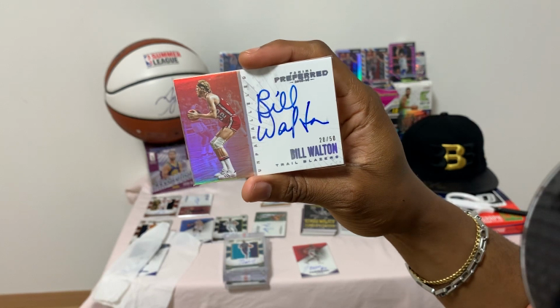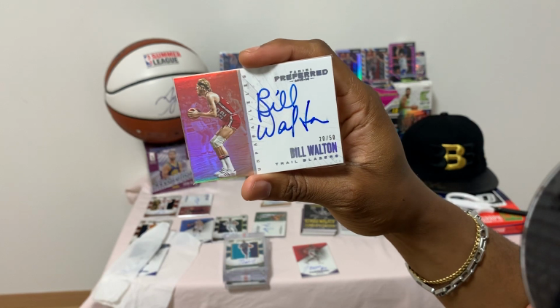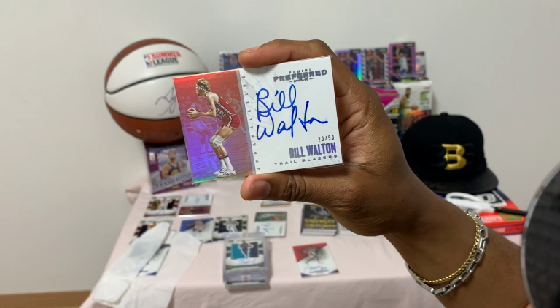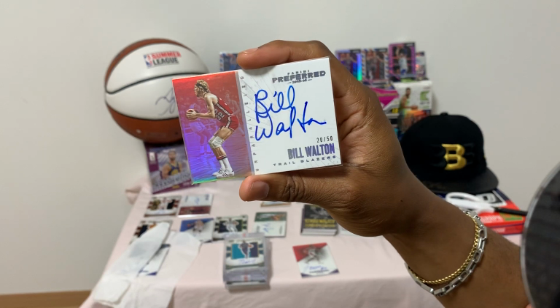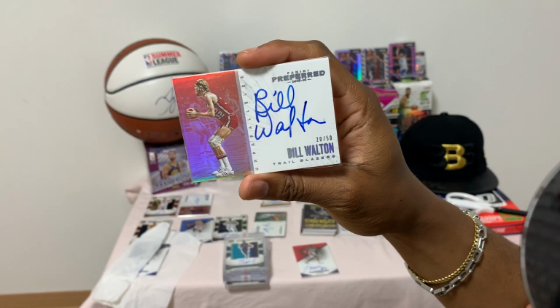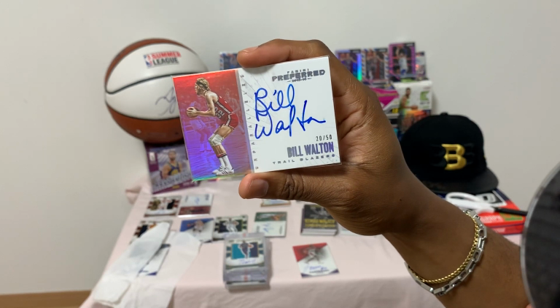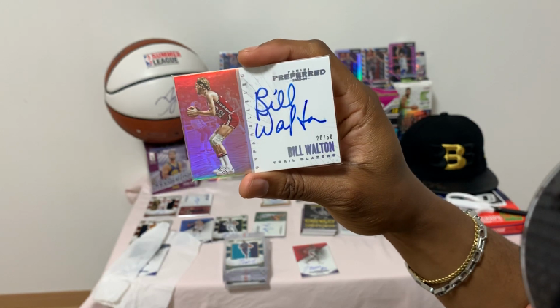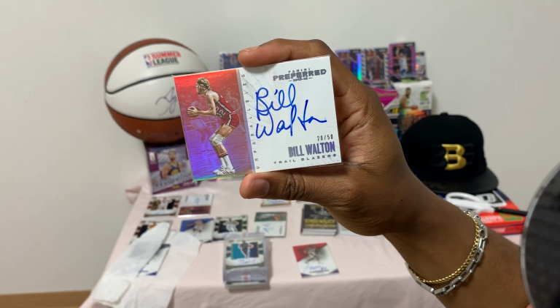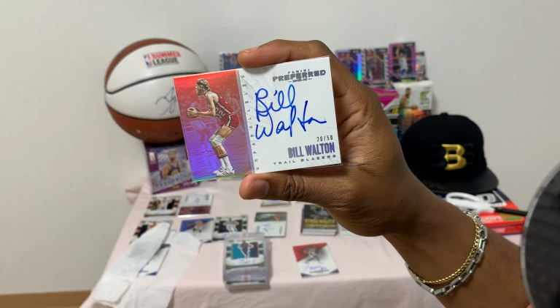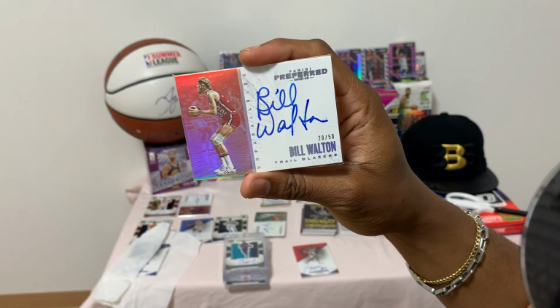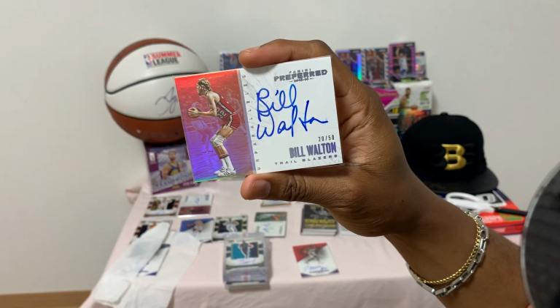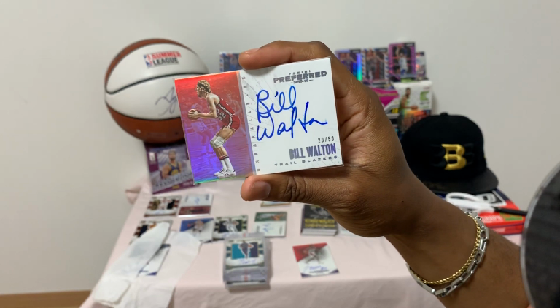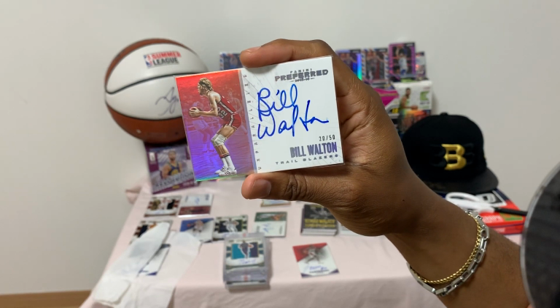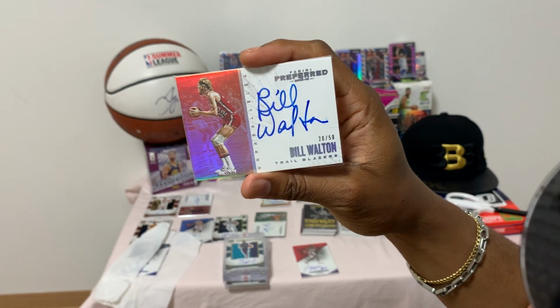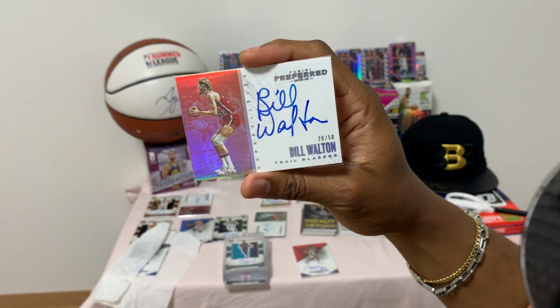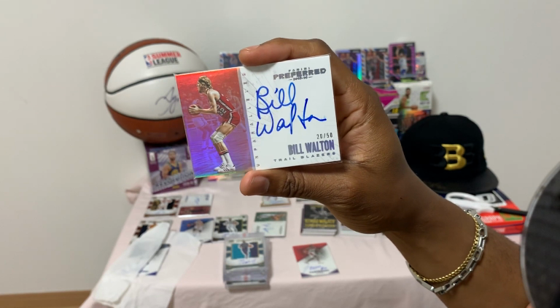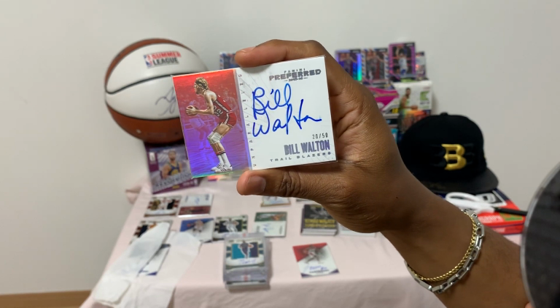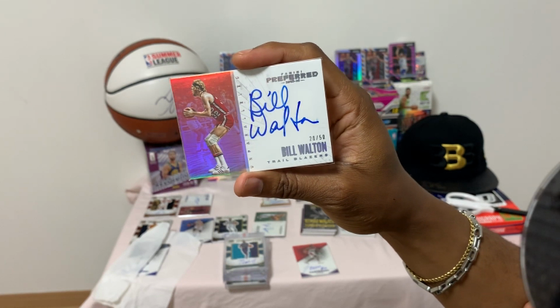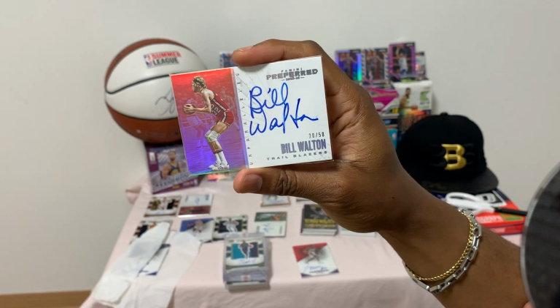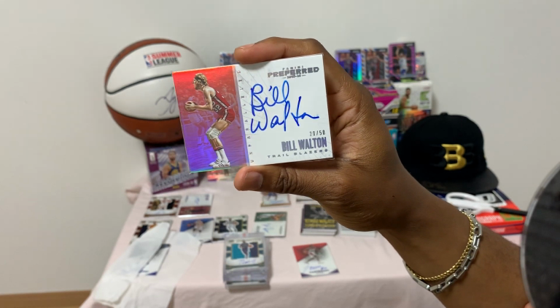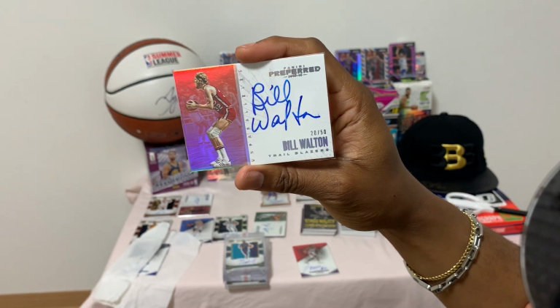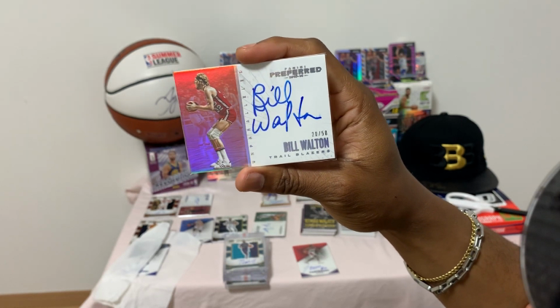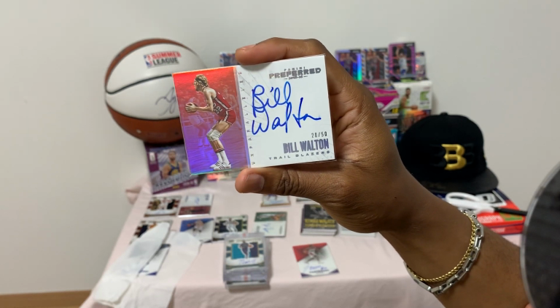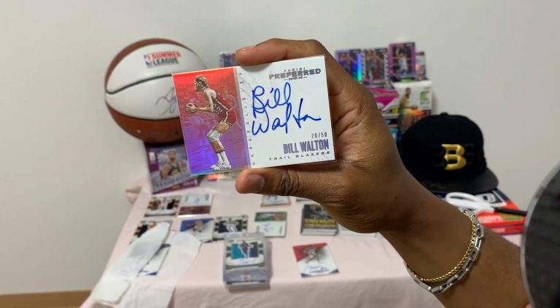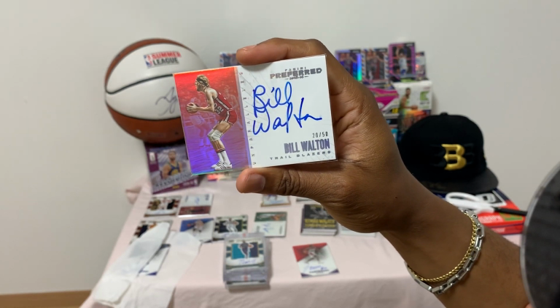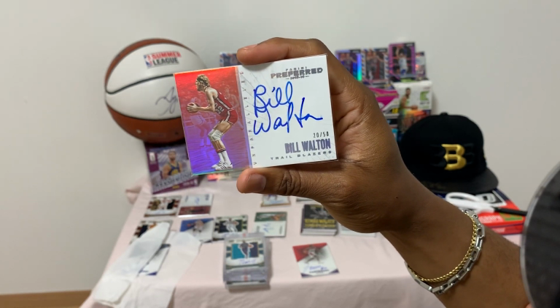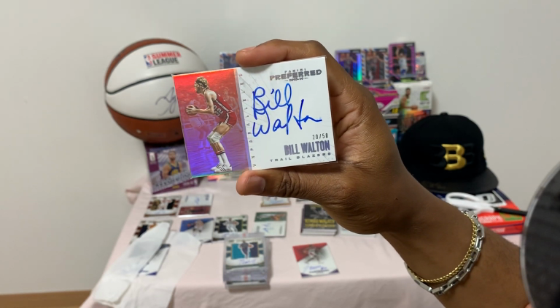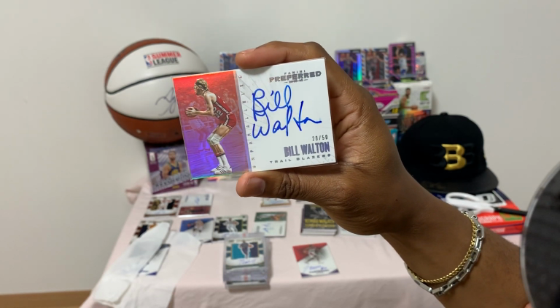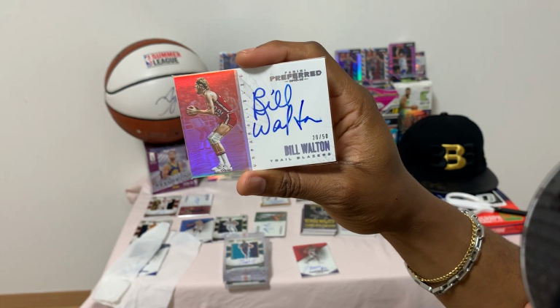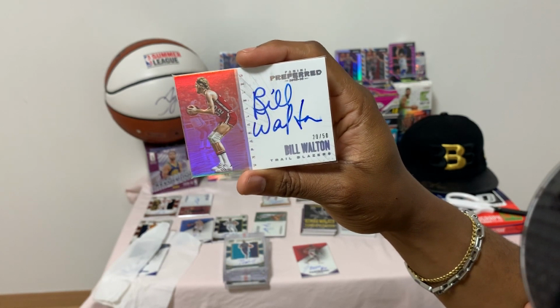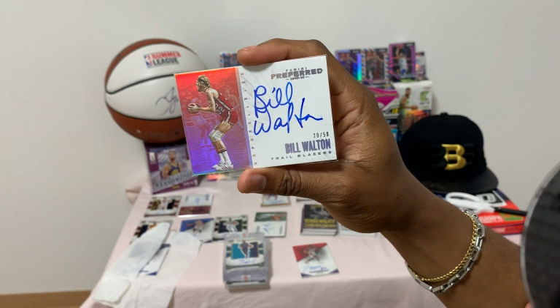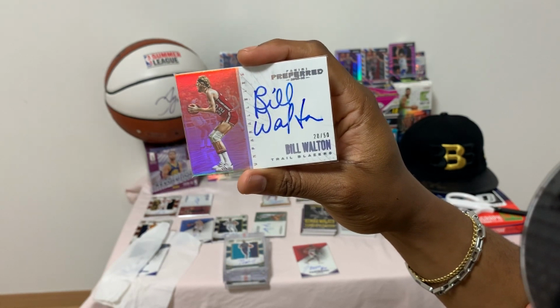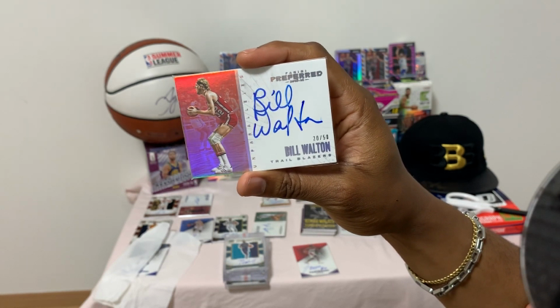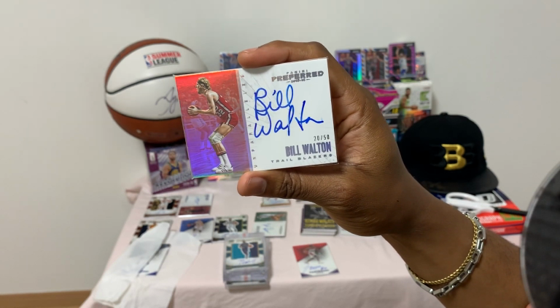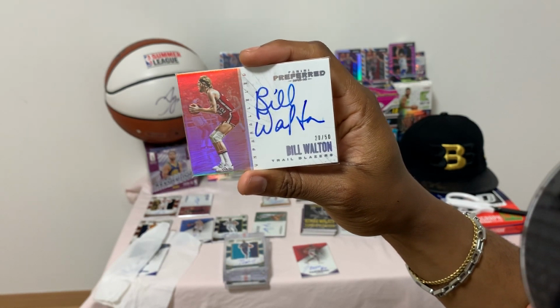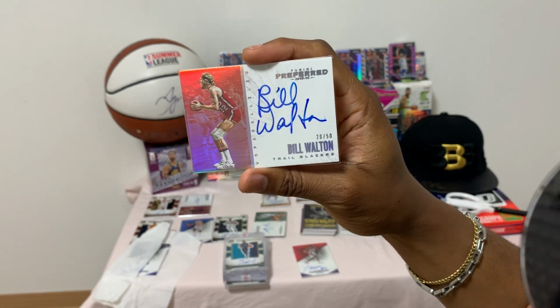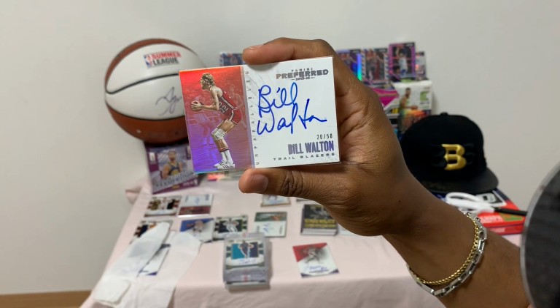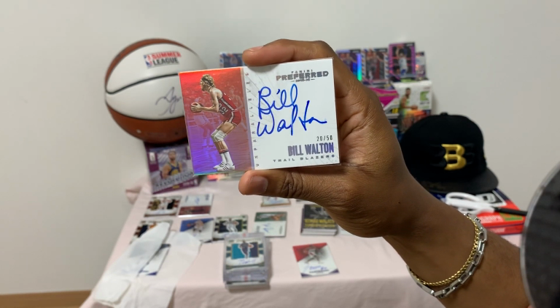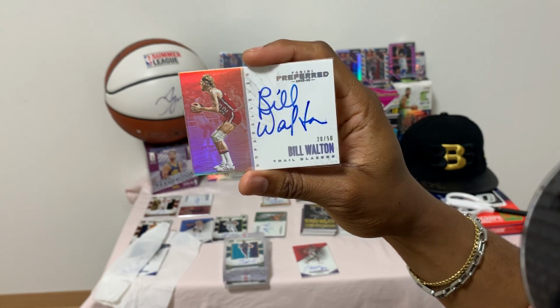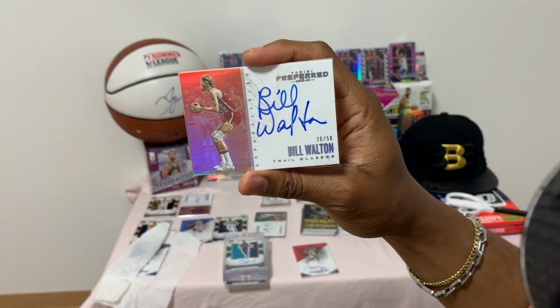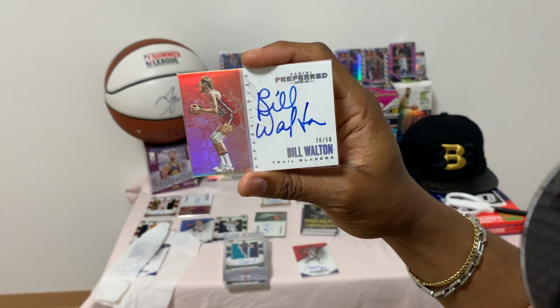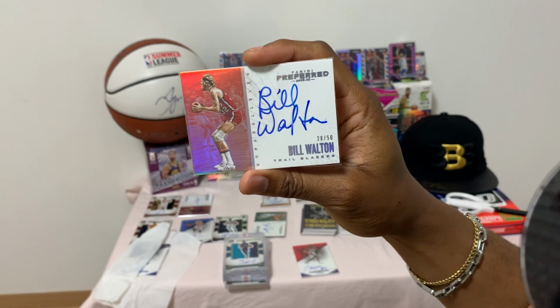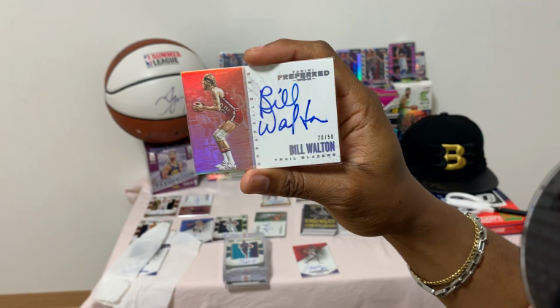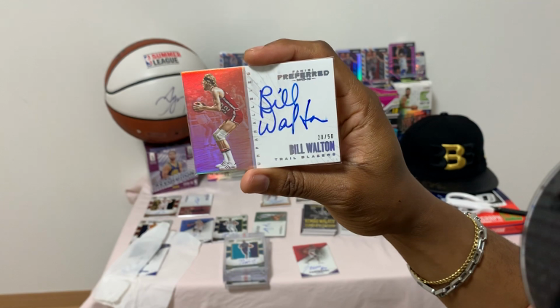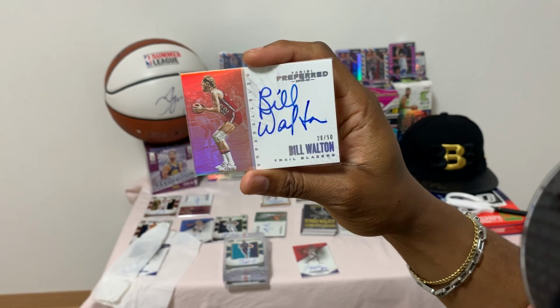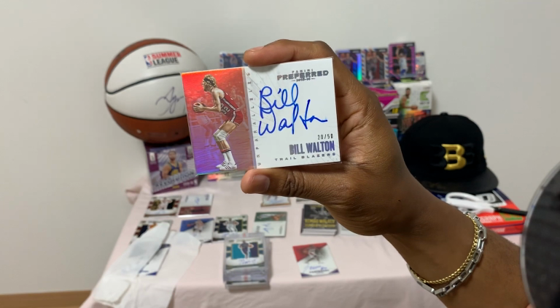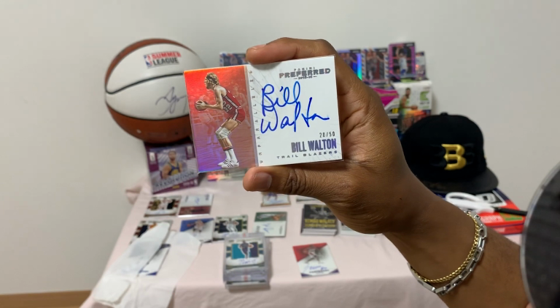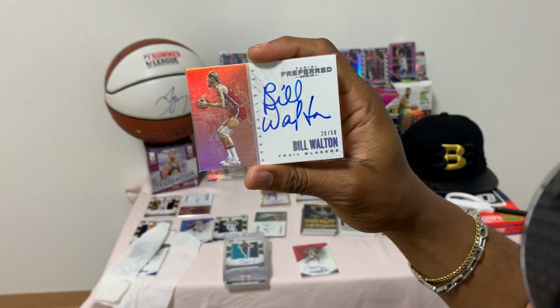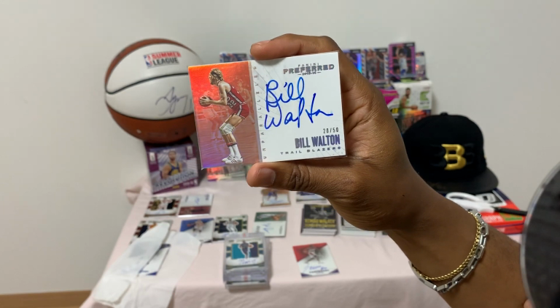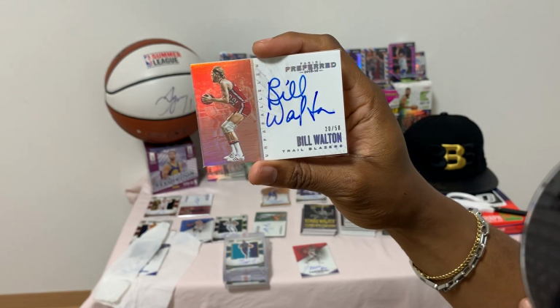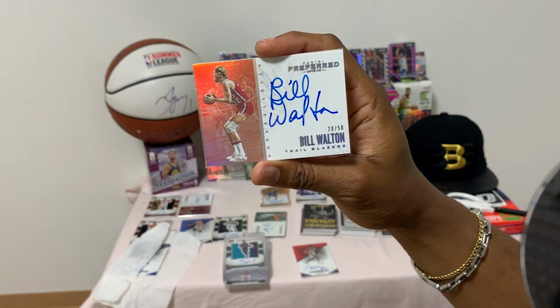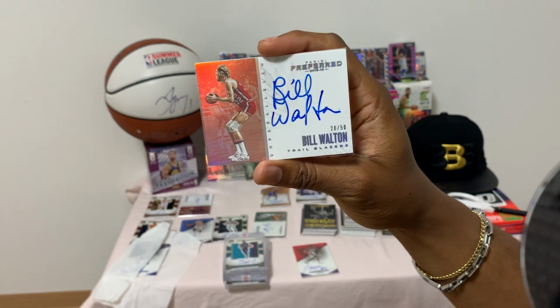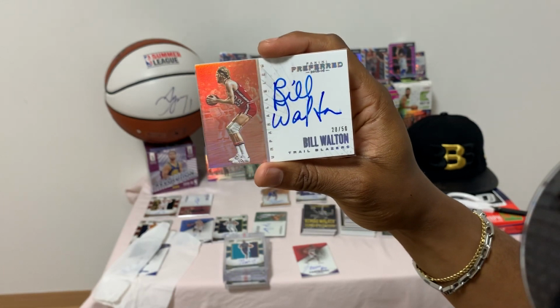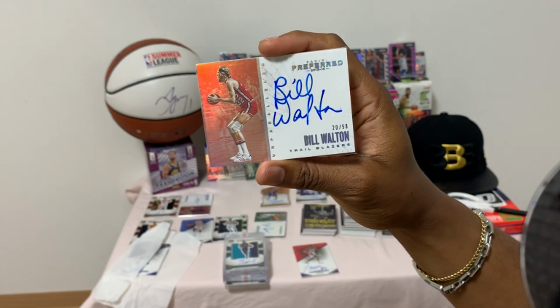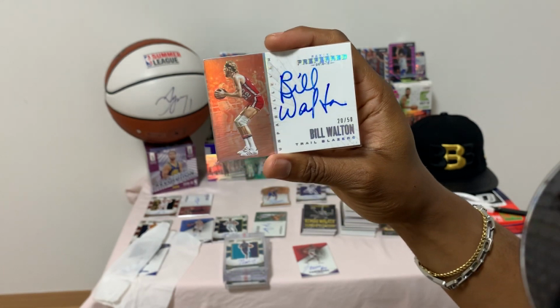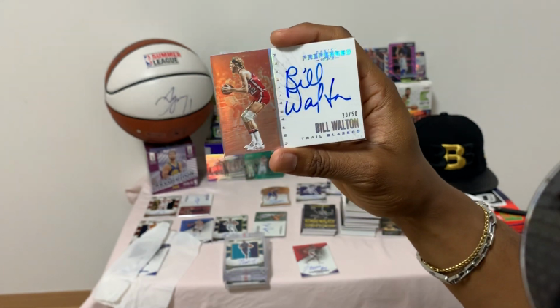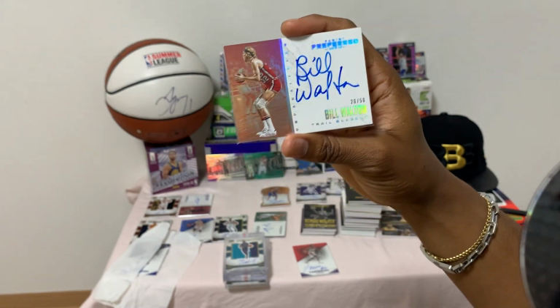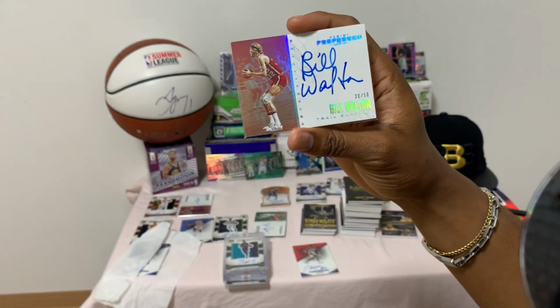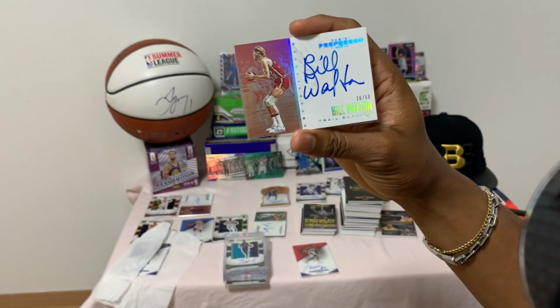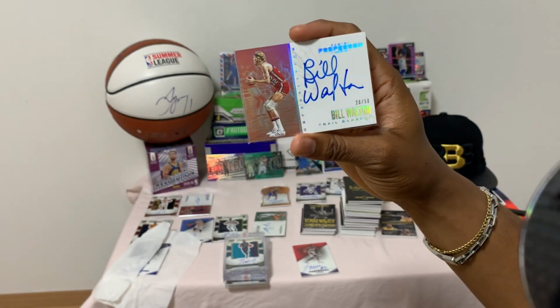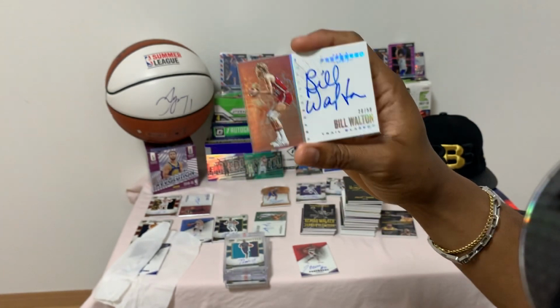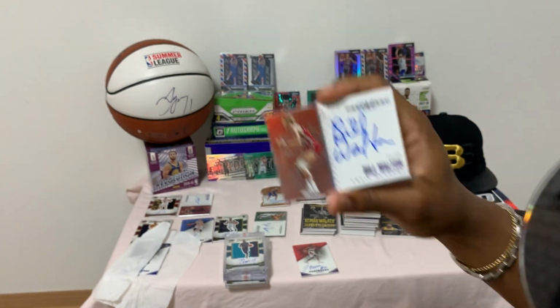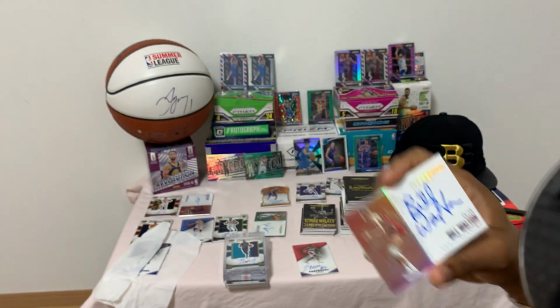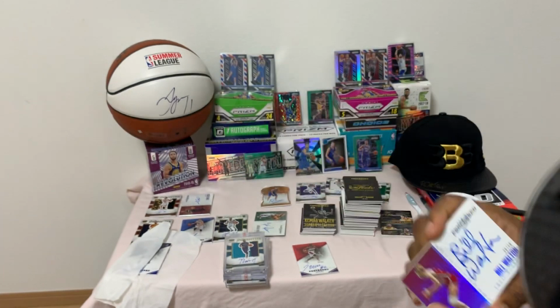Bill Walton autograph, number 20 of 50 — nice old school Bill Walton.